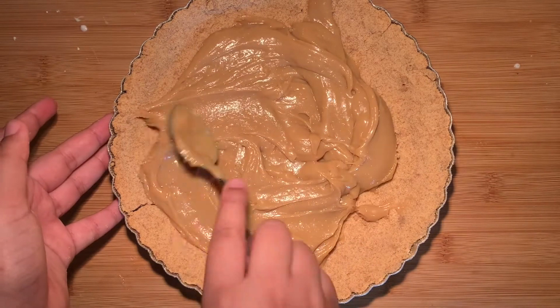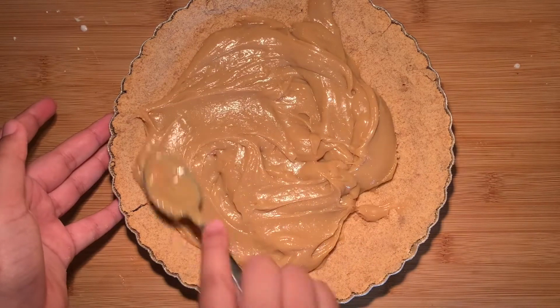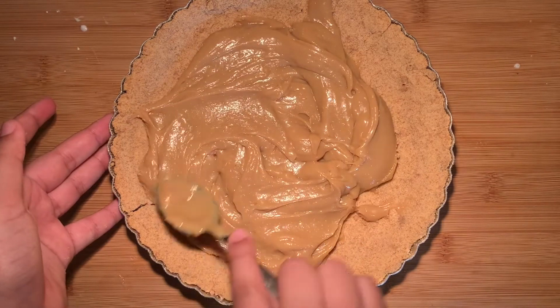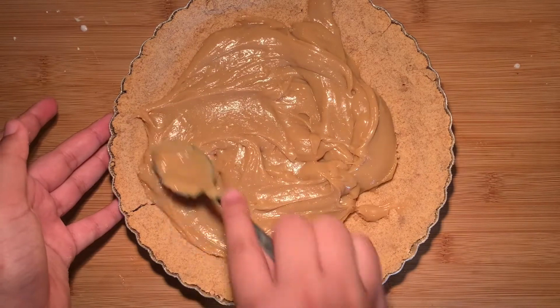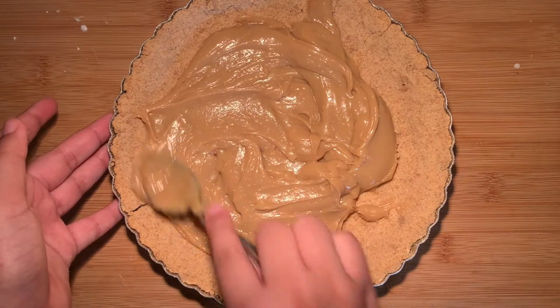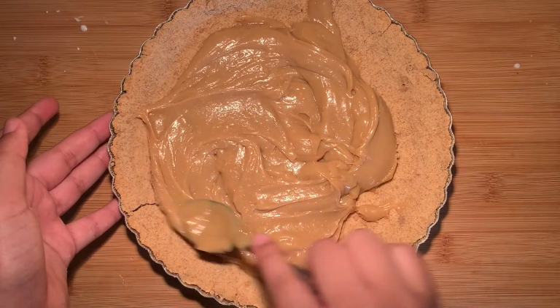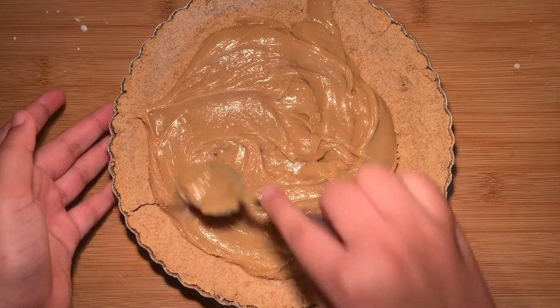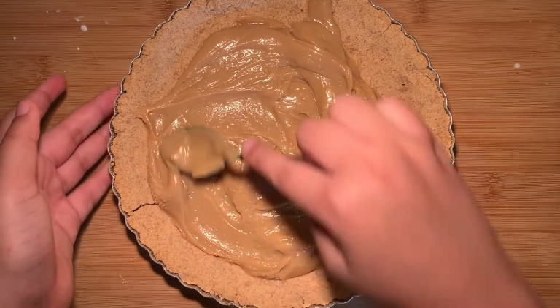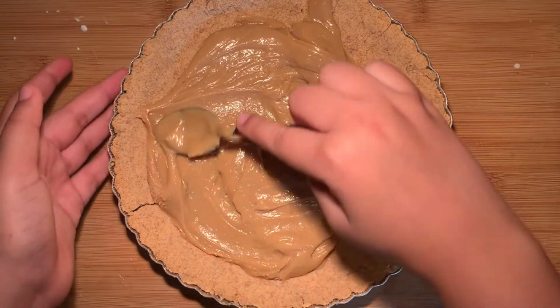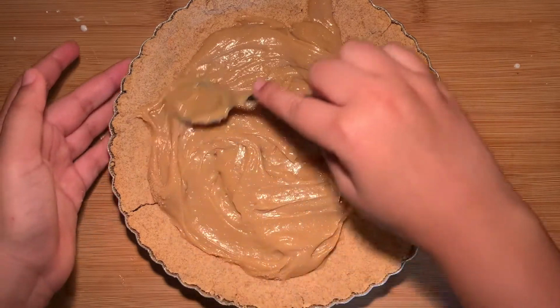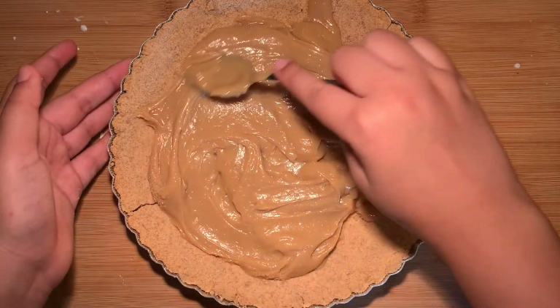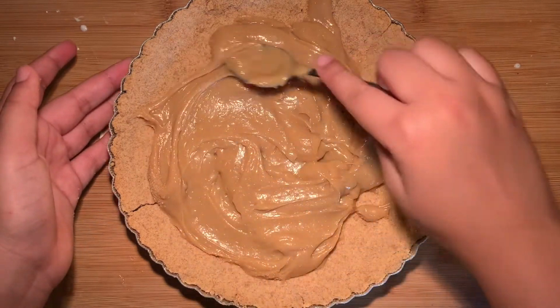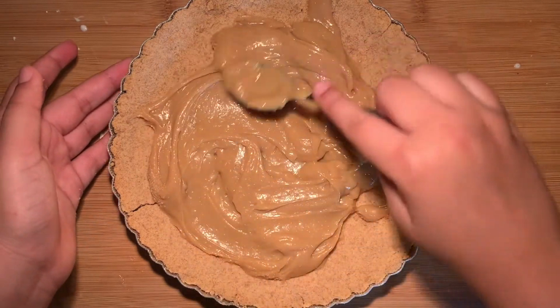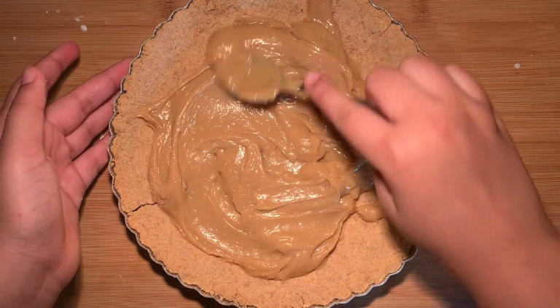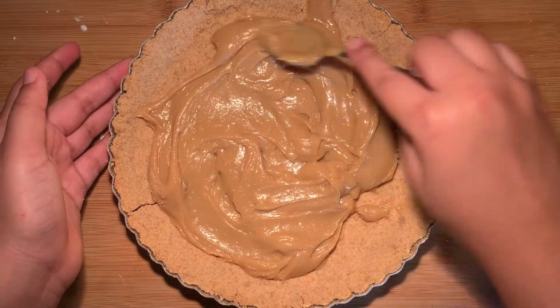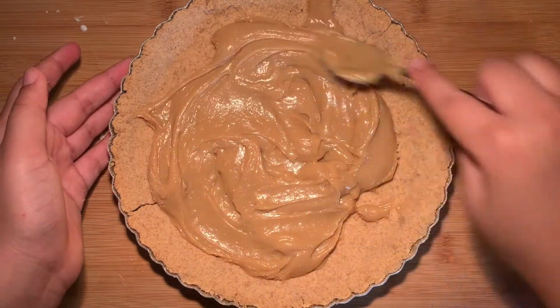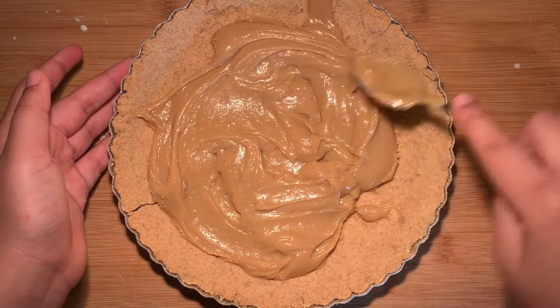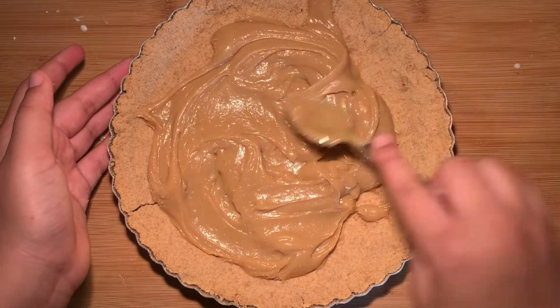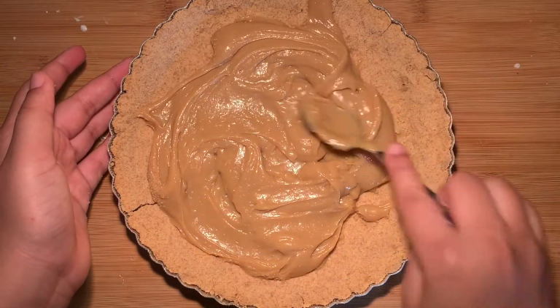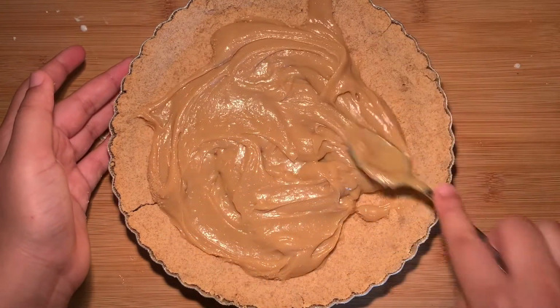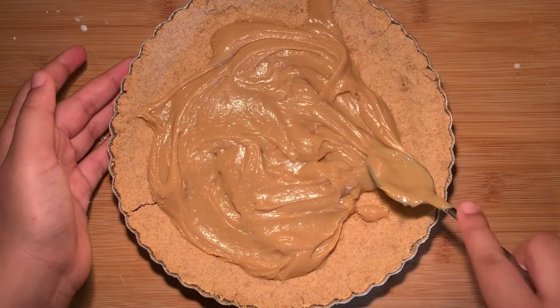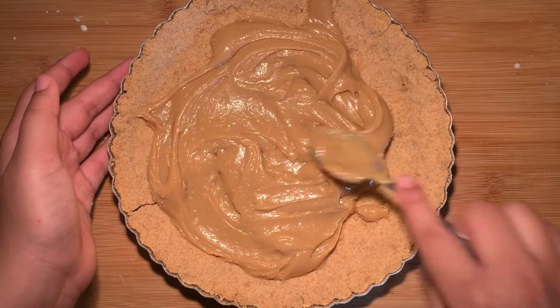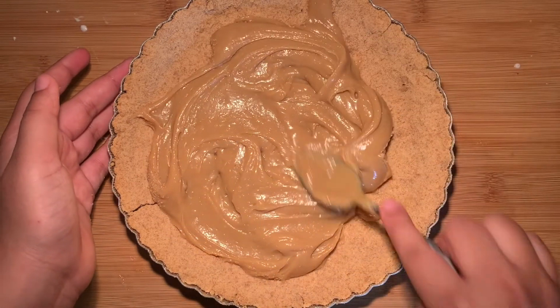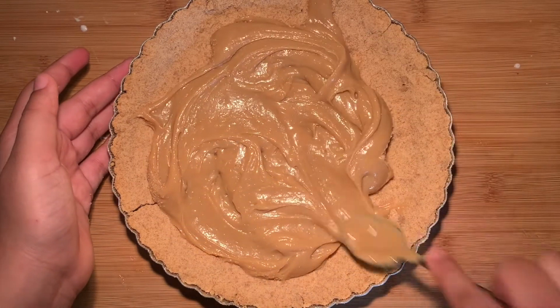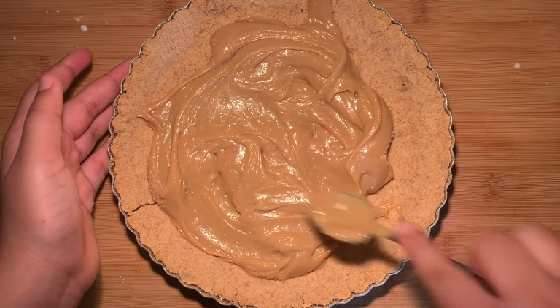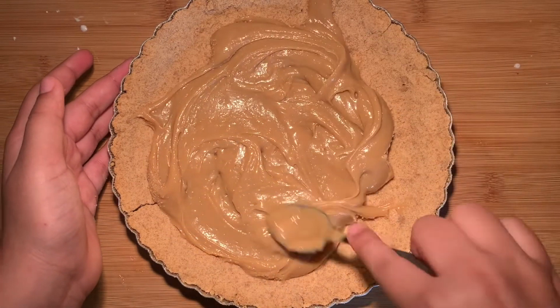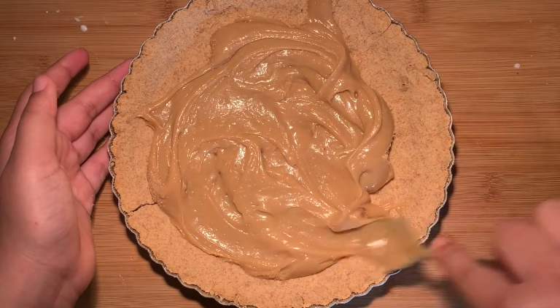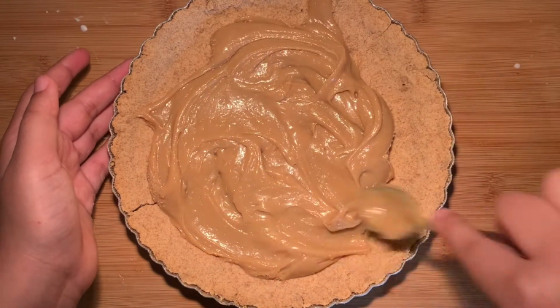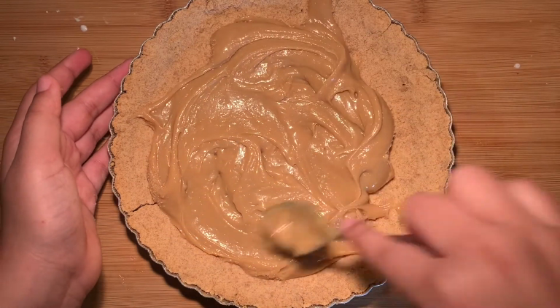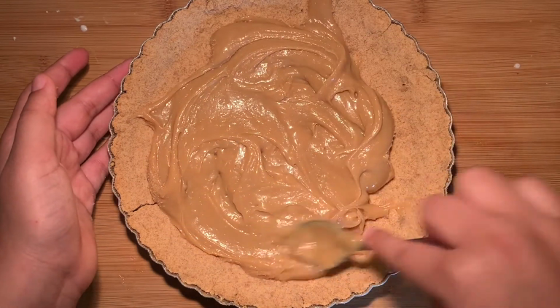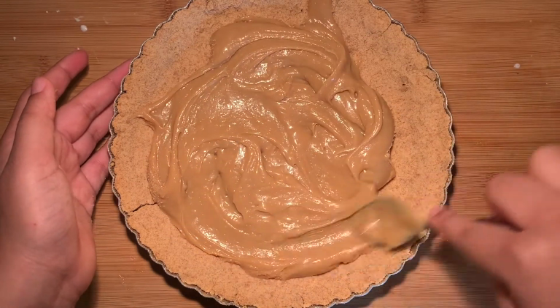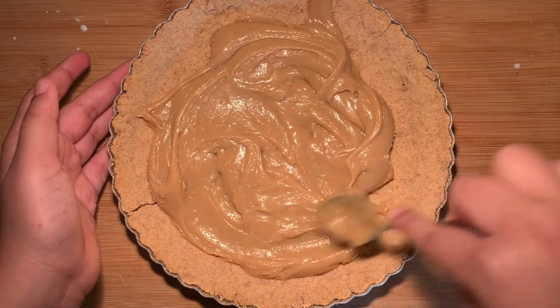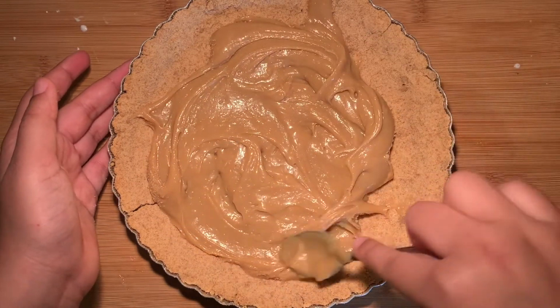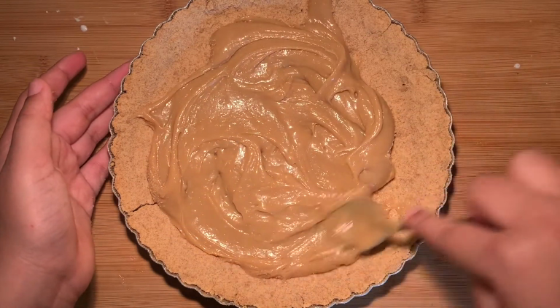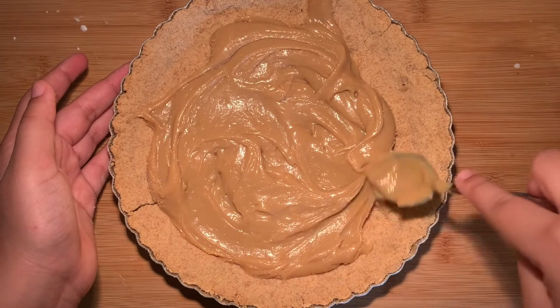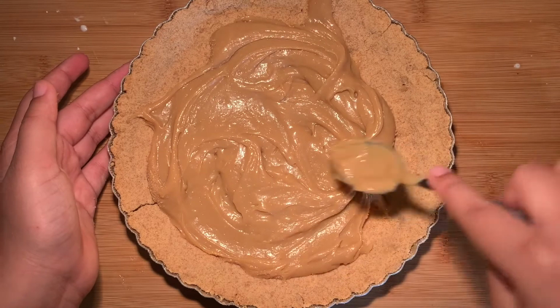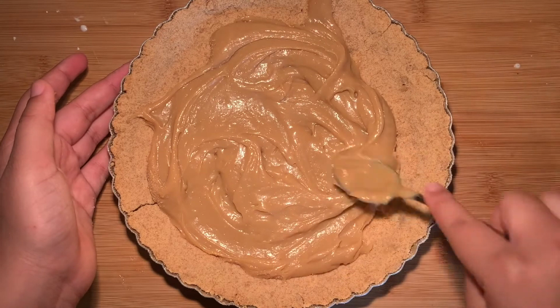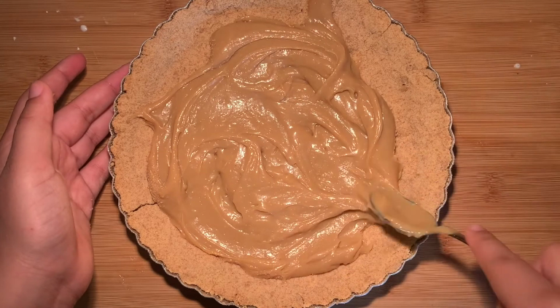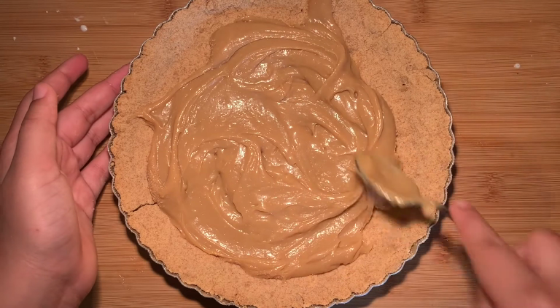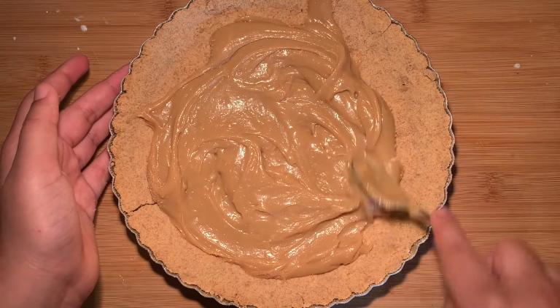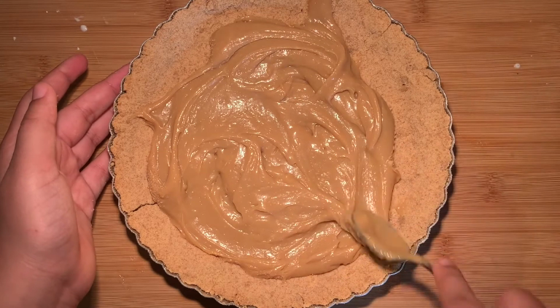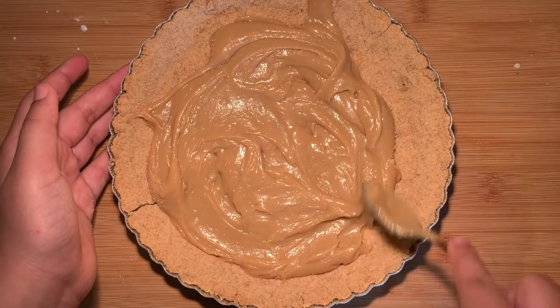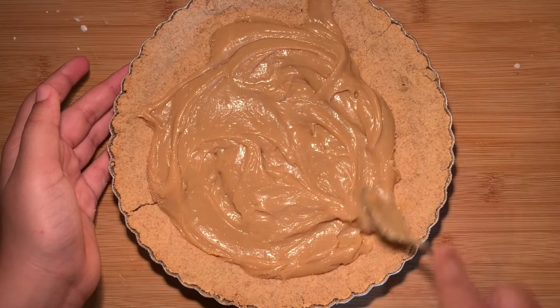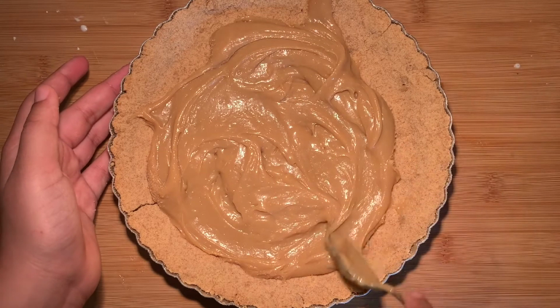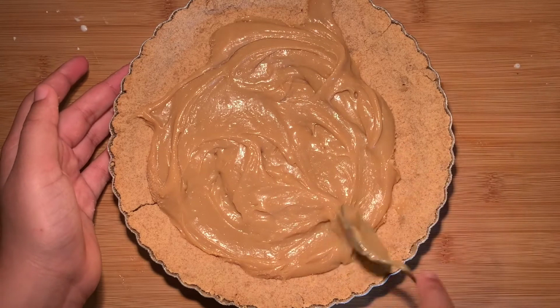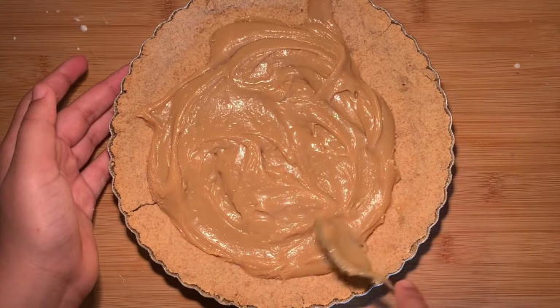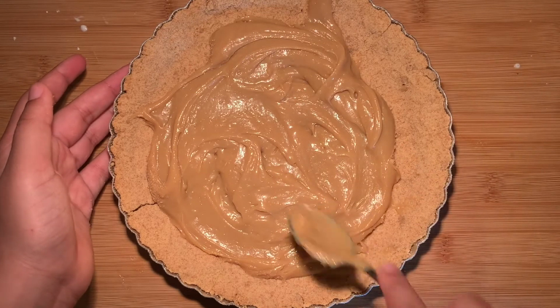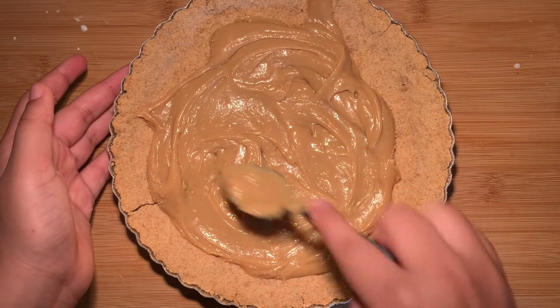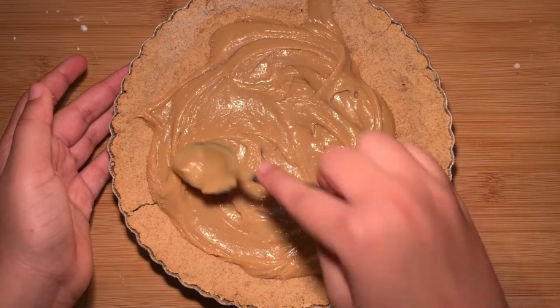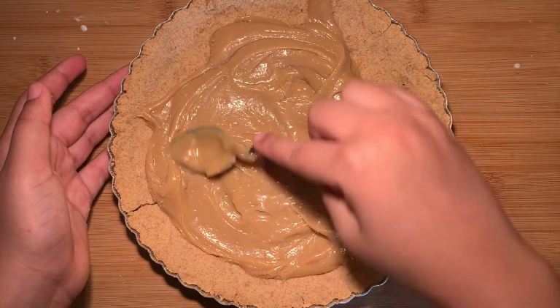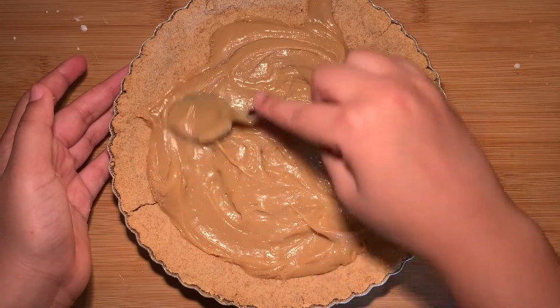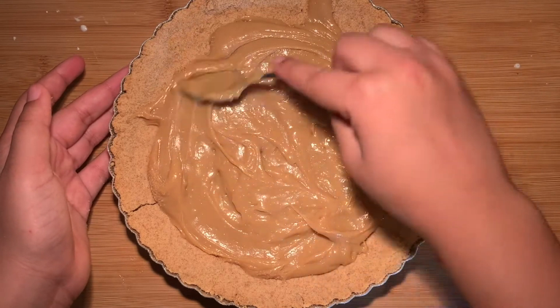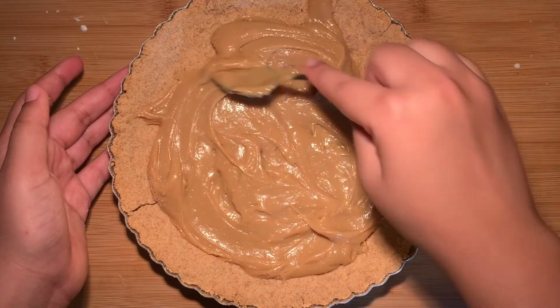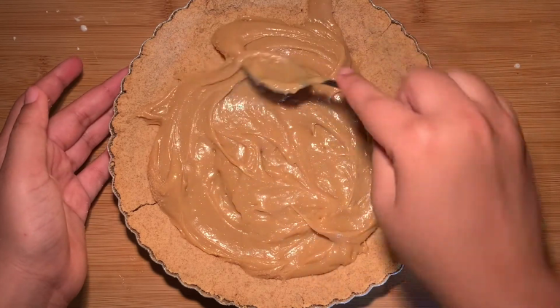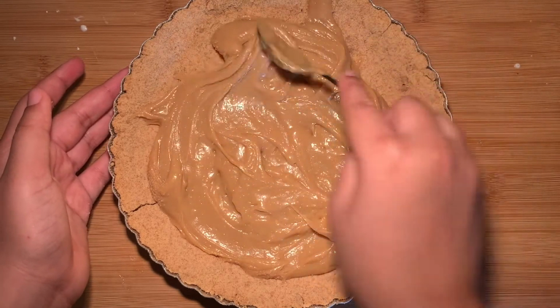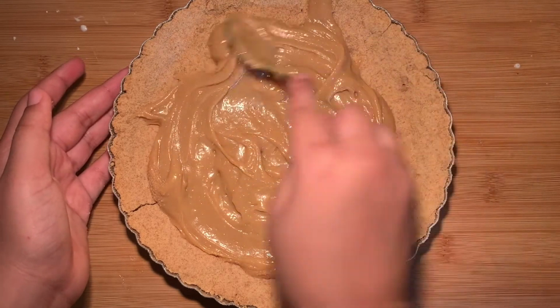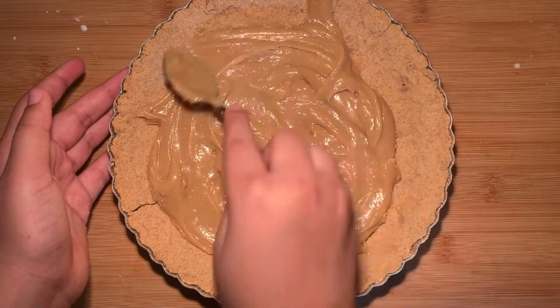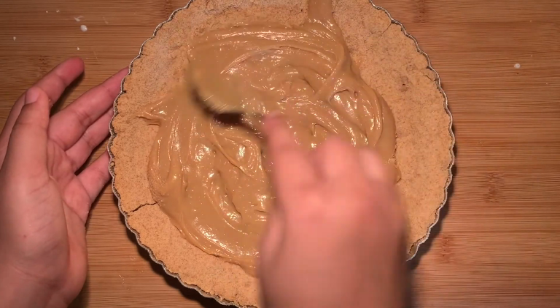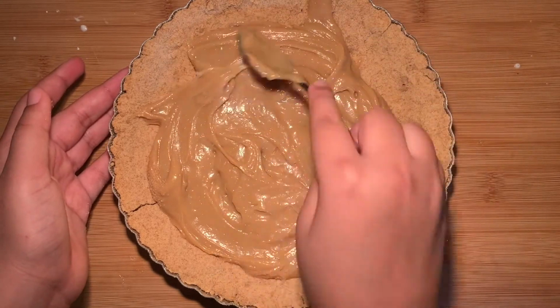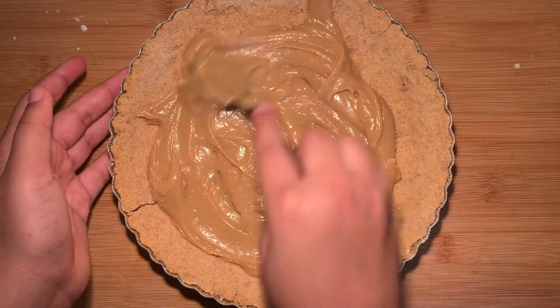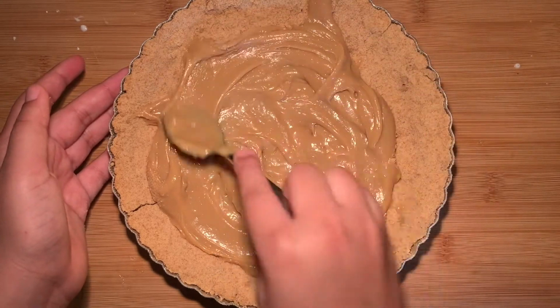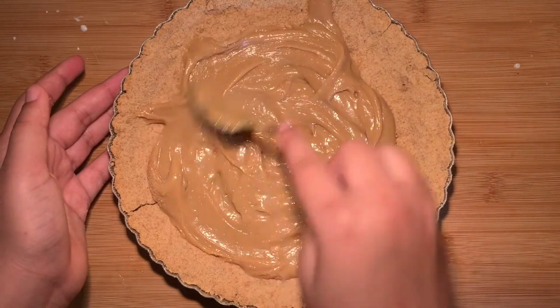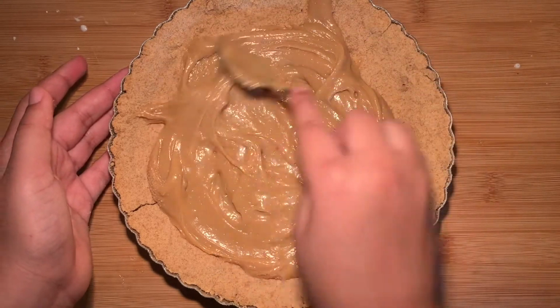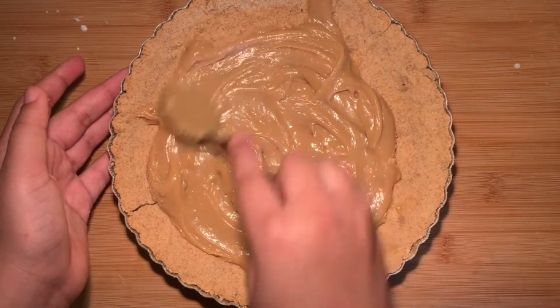Go ahead and spread out an even layer of dulce de leche. If you'd like, you can even double up on it — it's seriously so good.